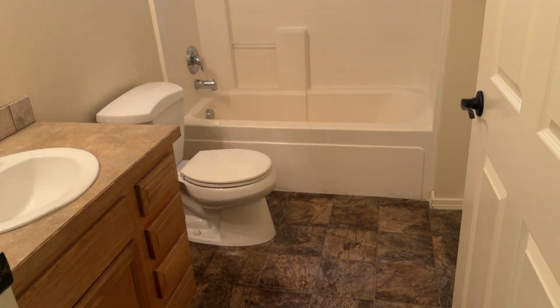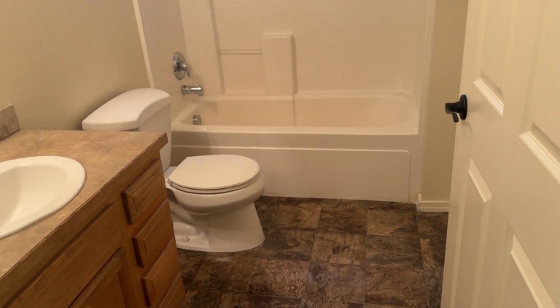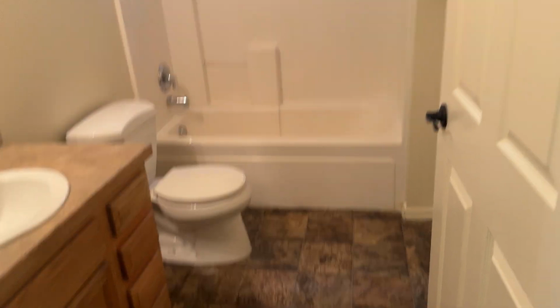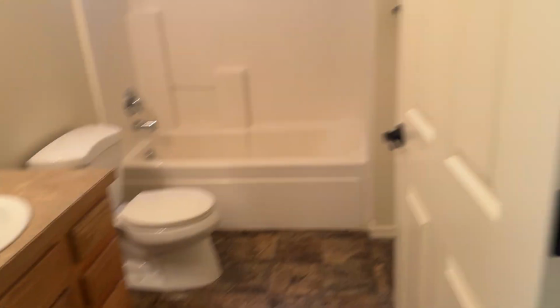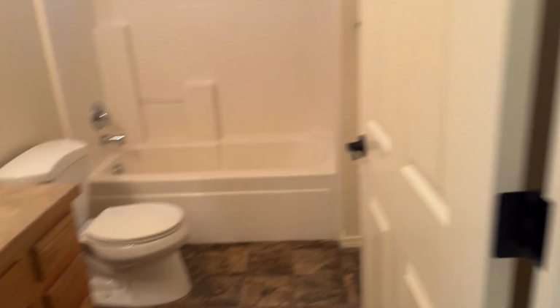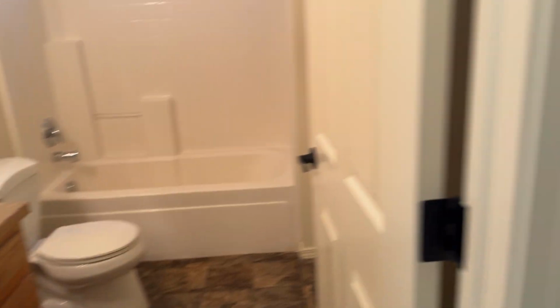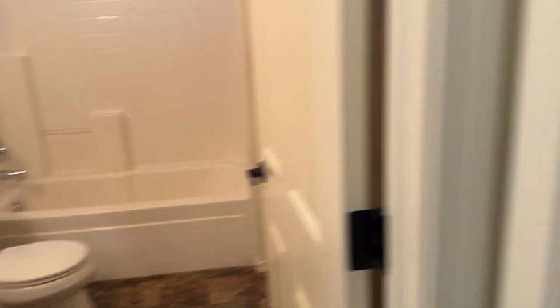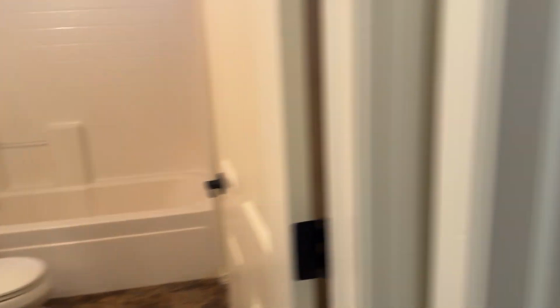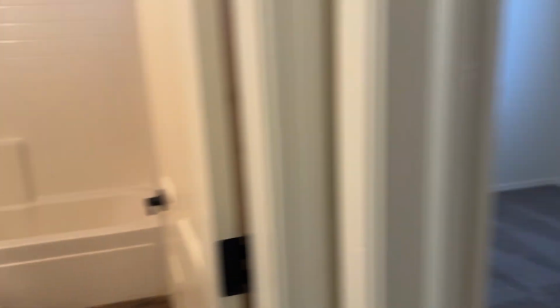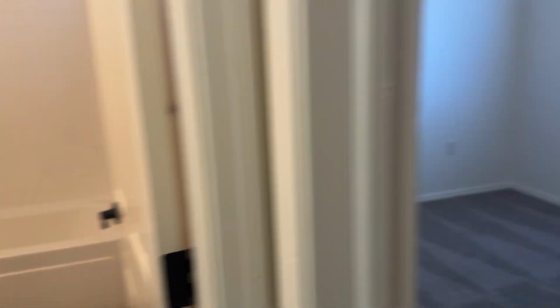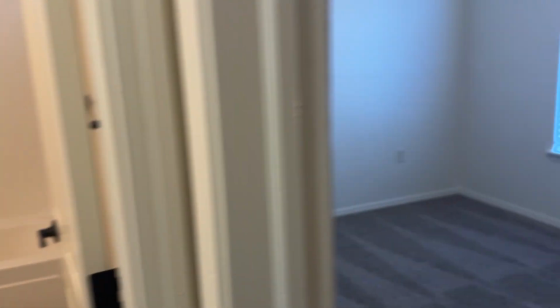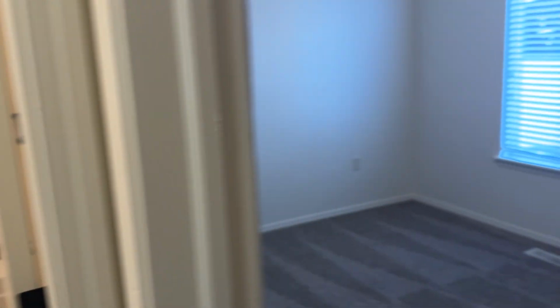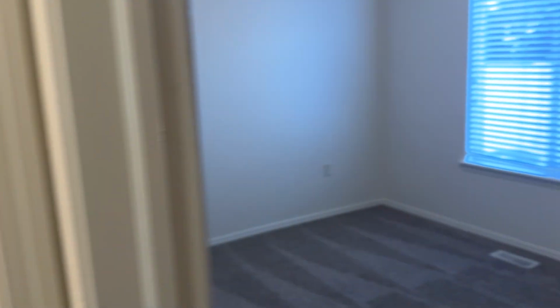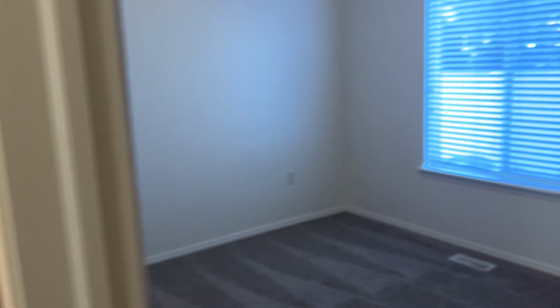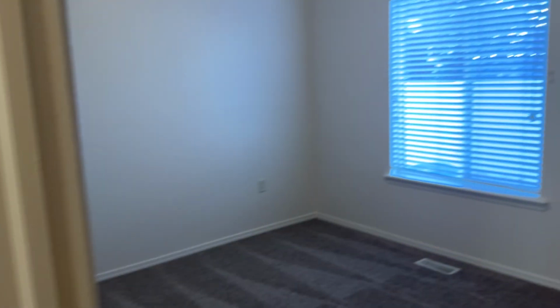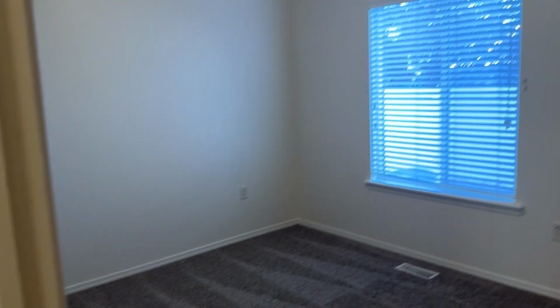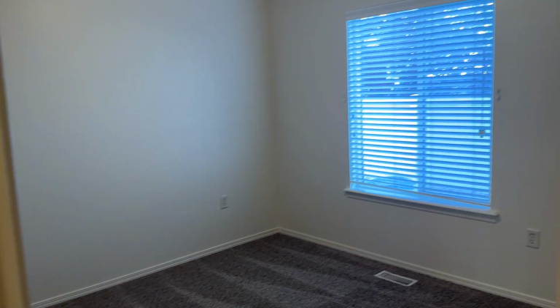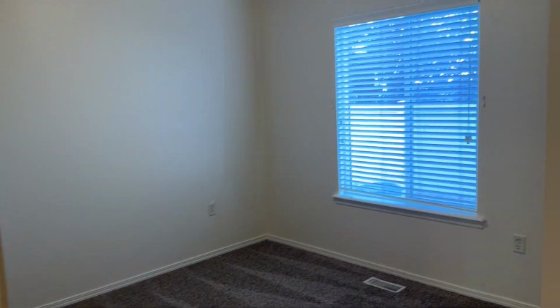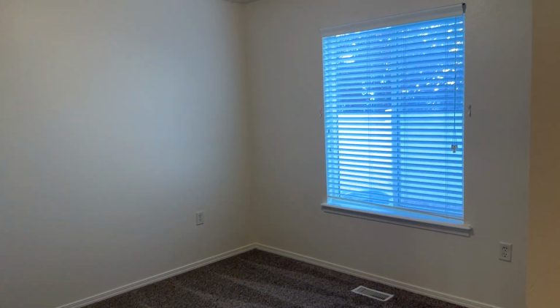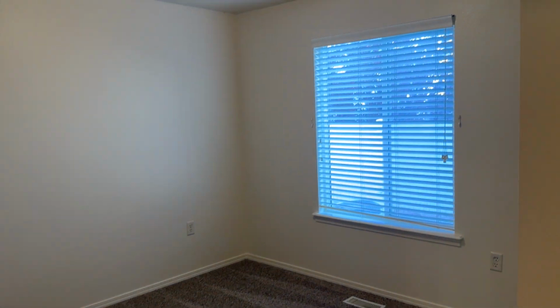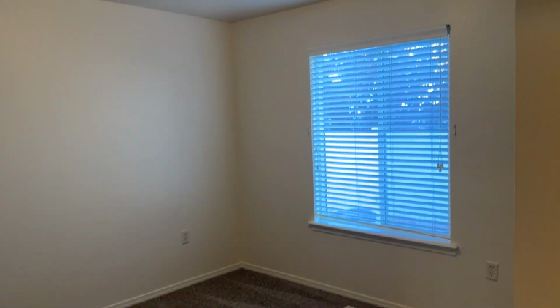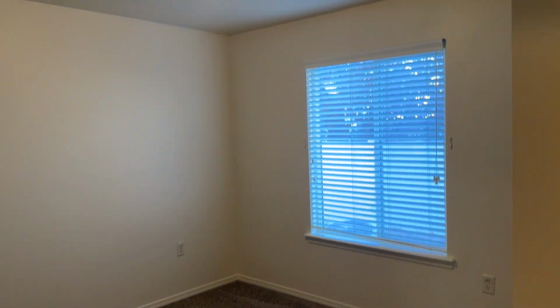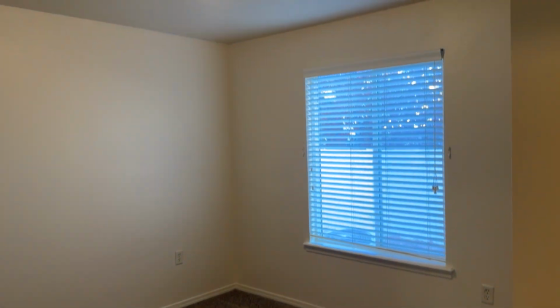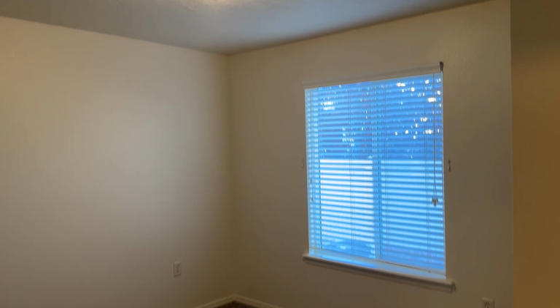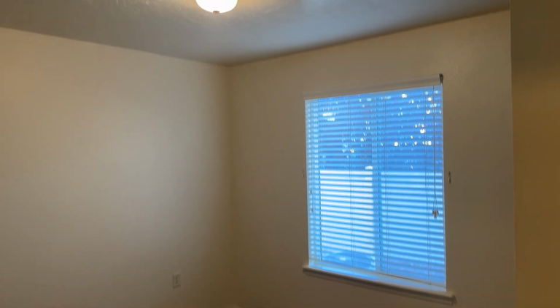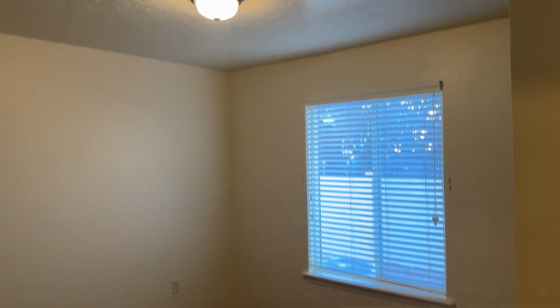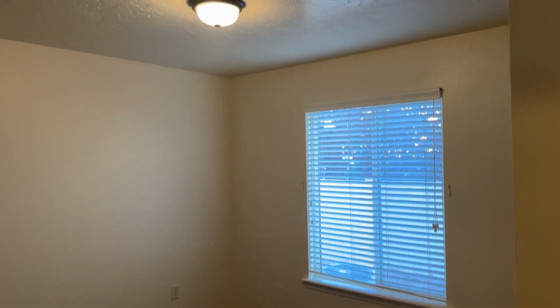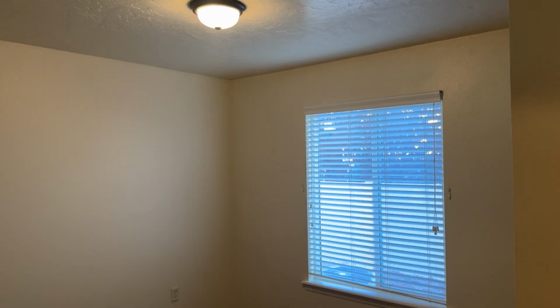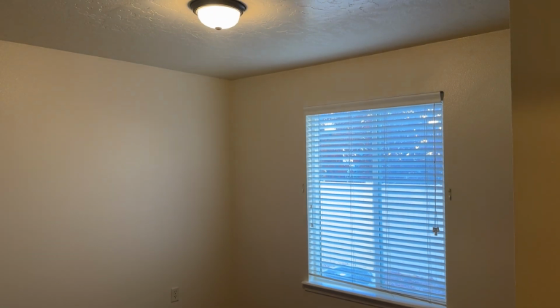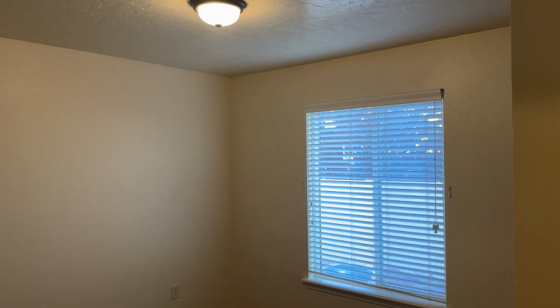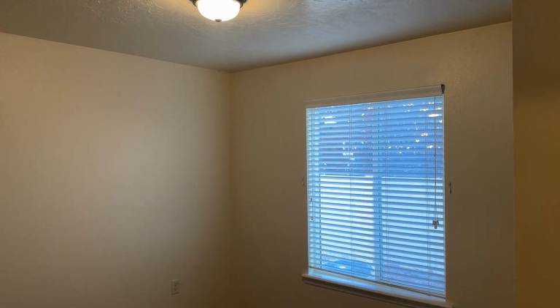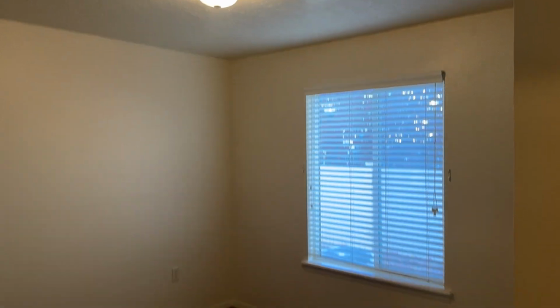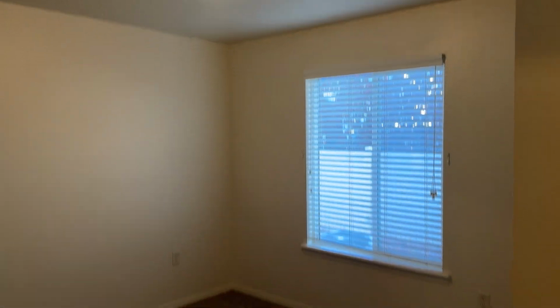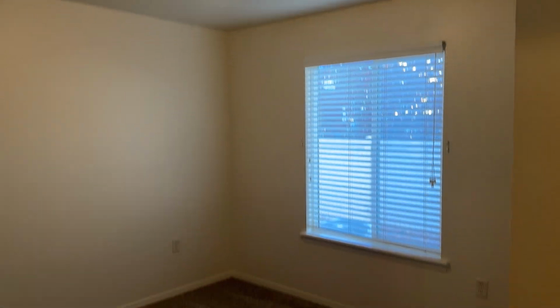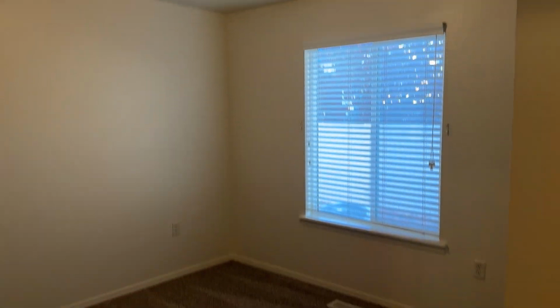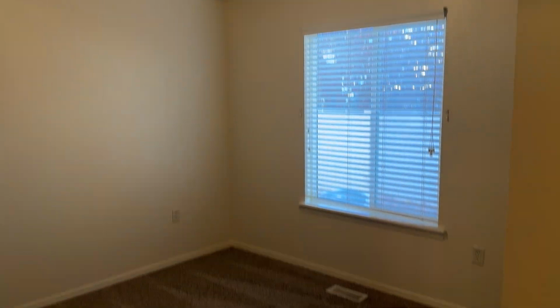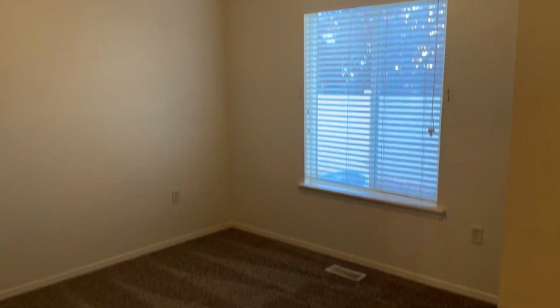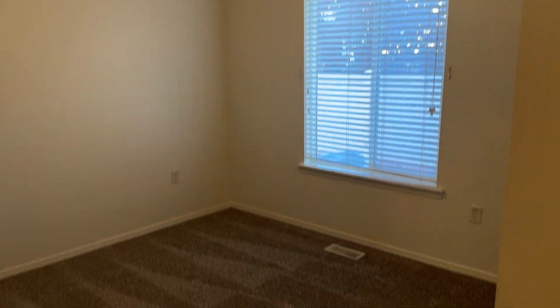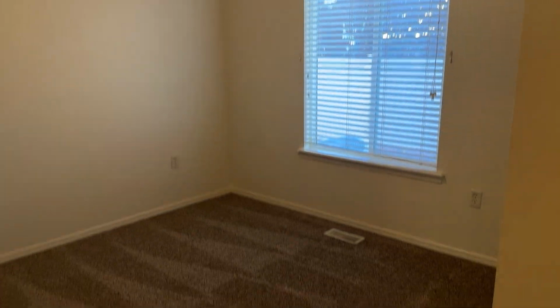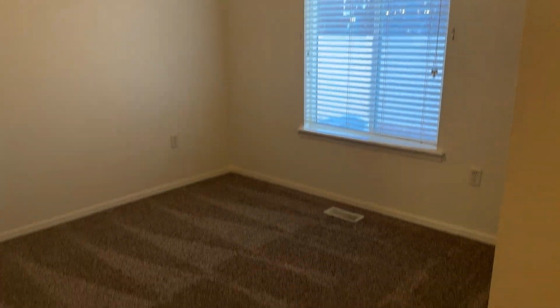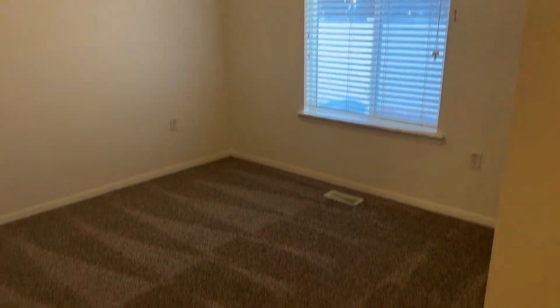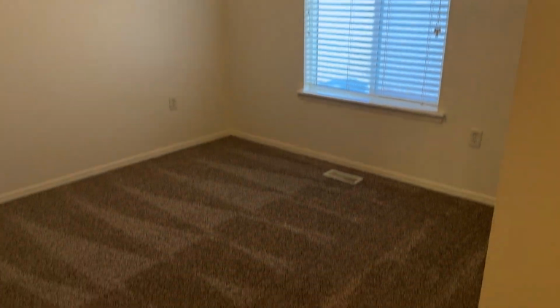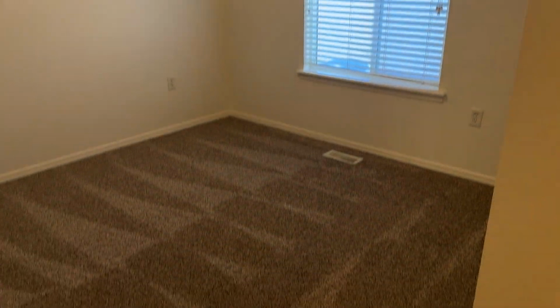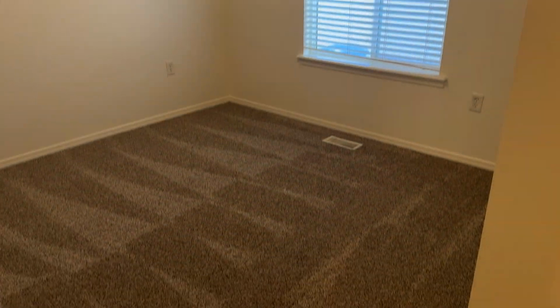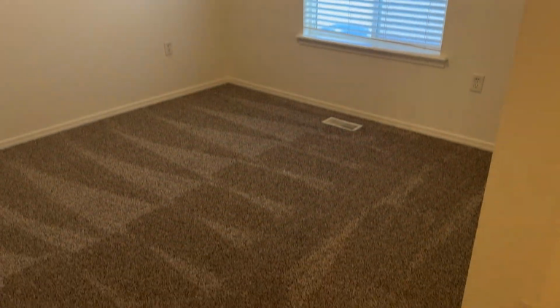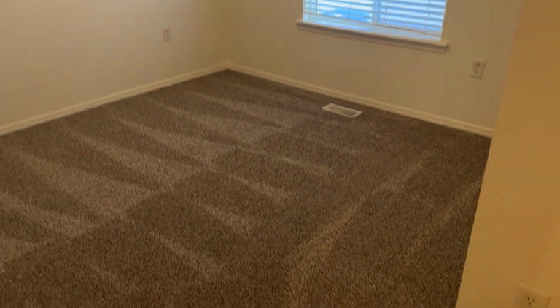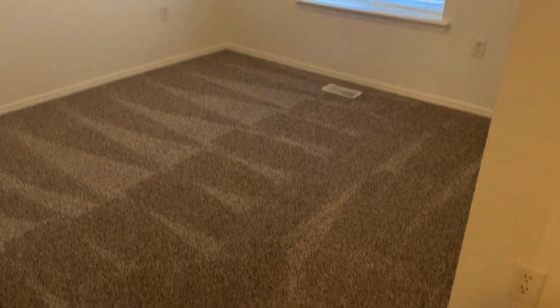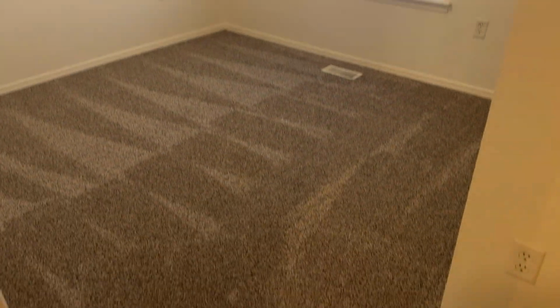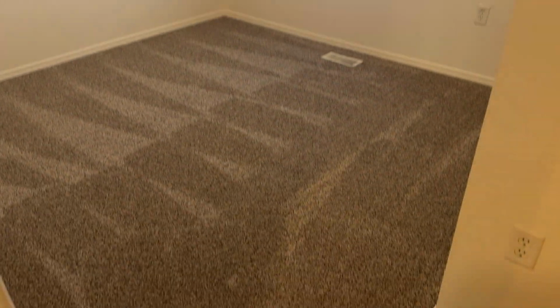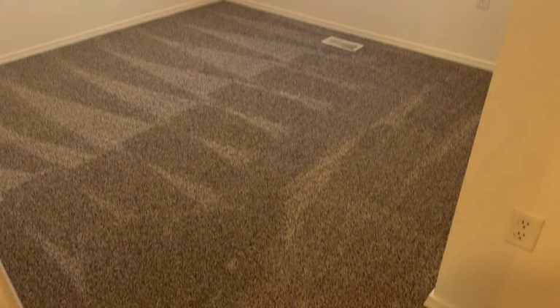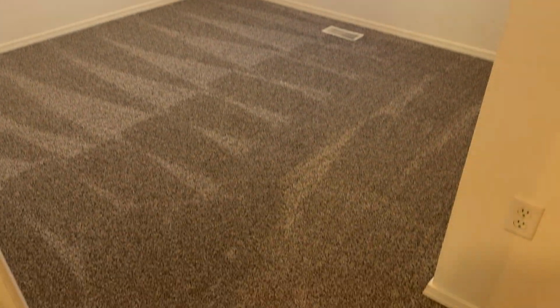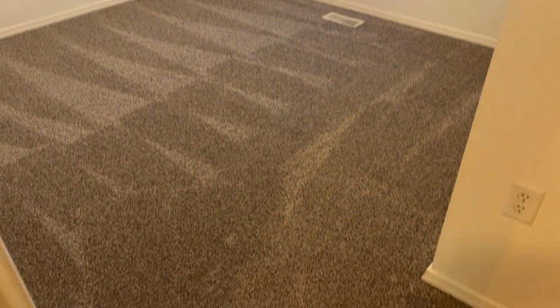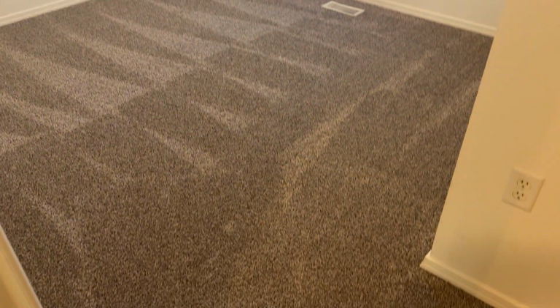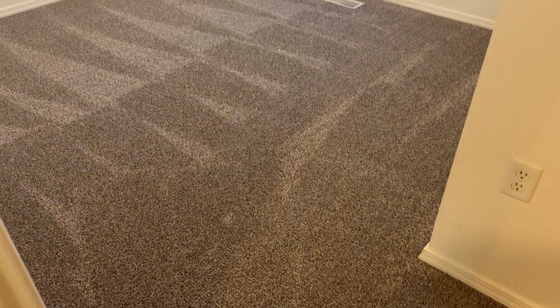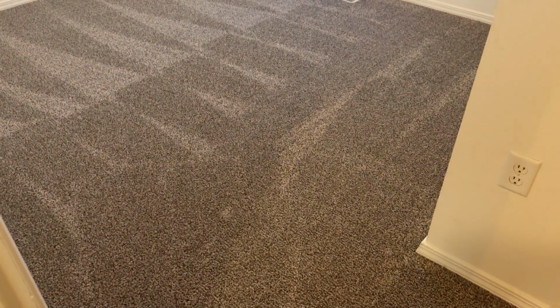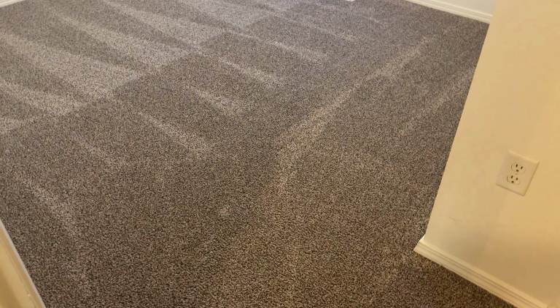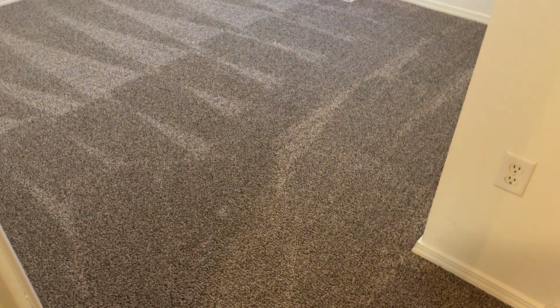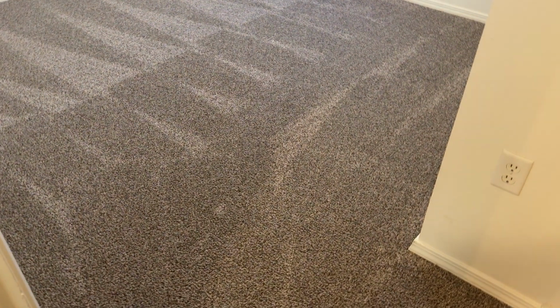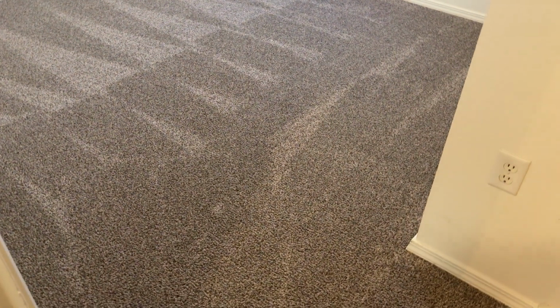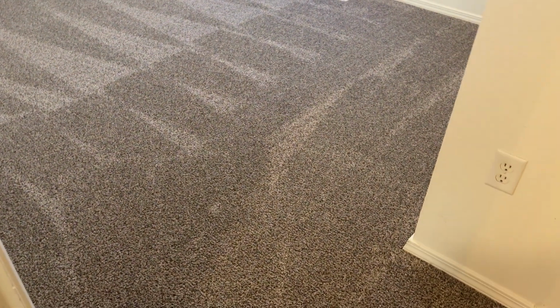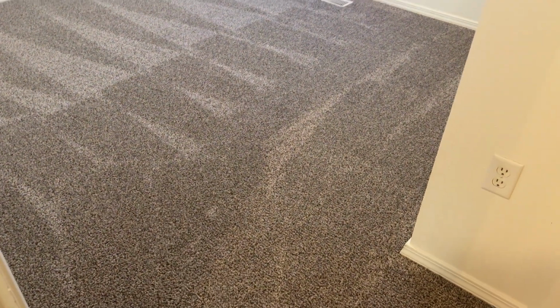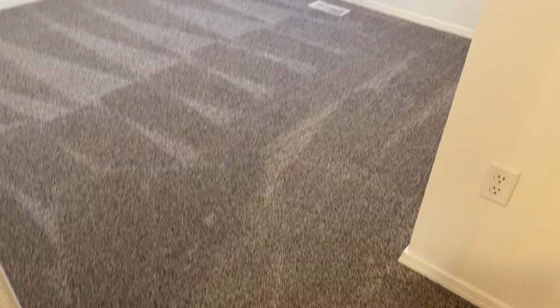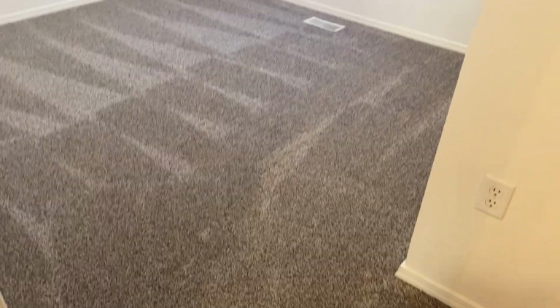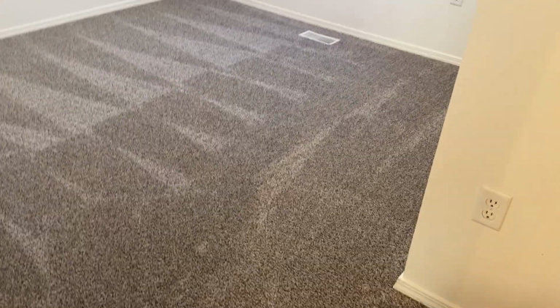And finally, the last bedroom. Again, Loha Property Management, 208-957-5288.